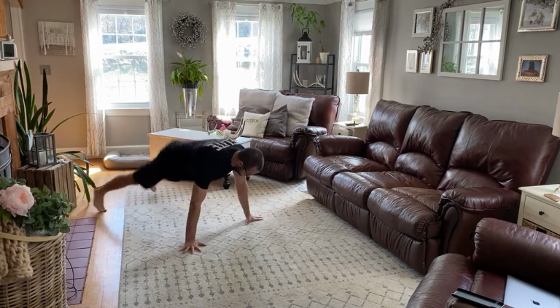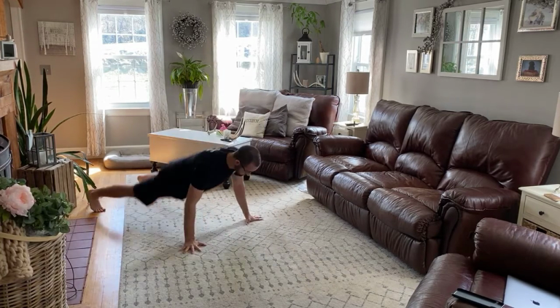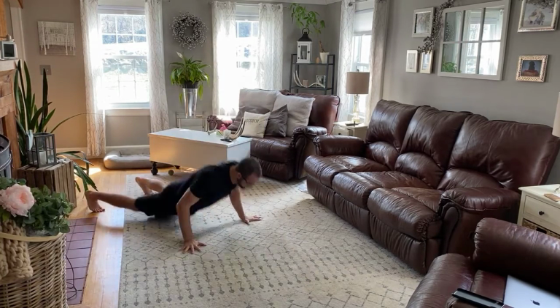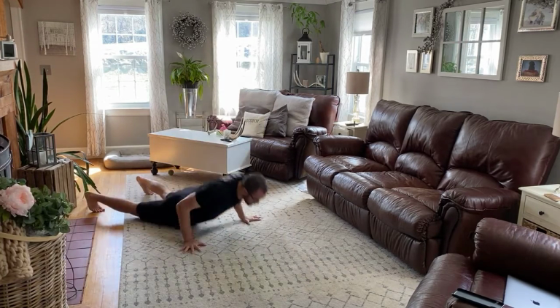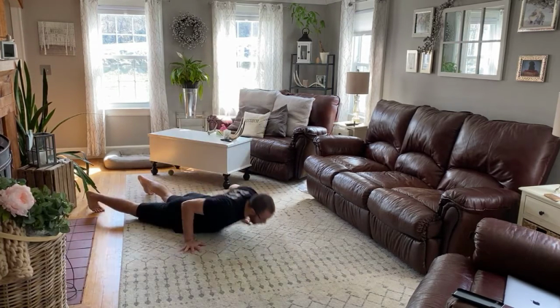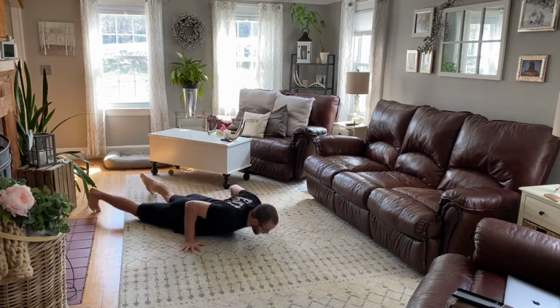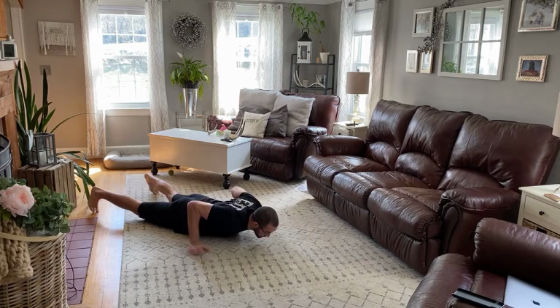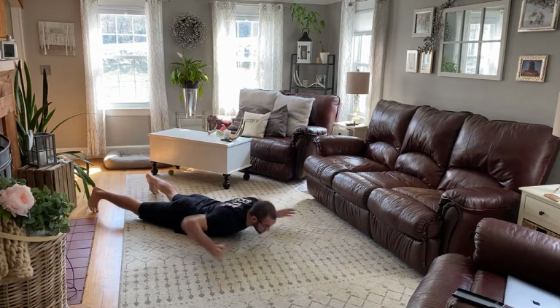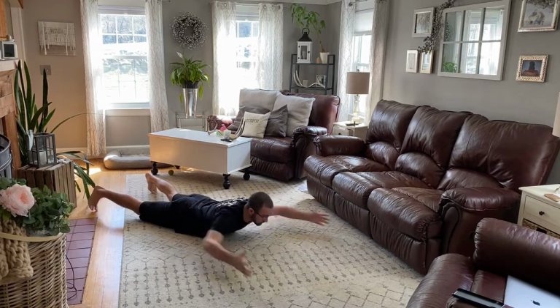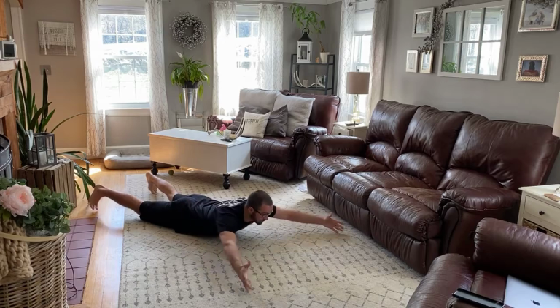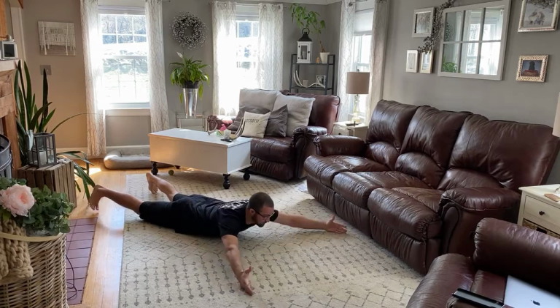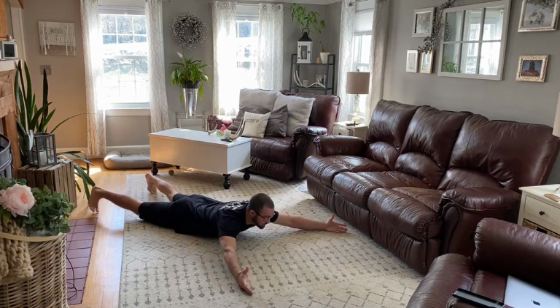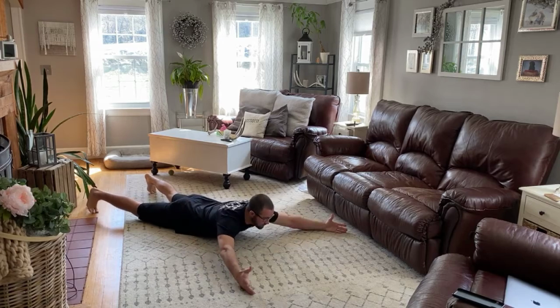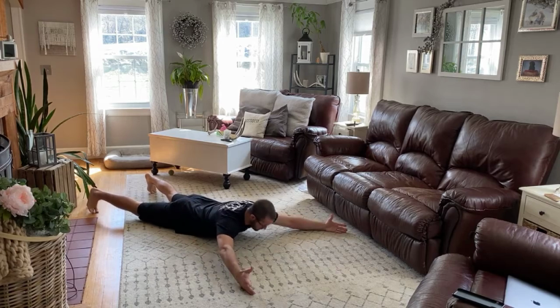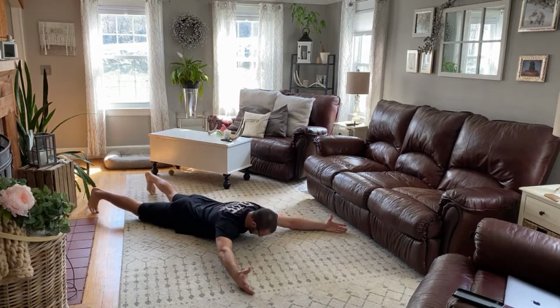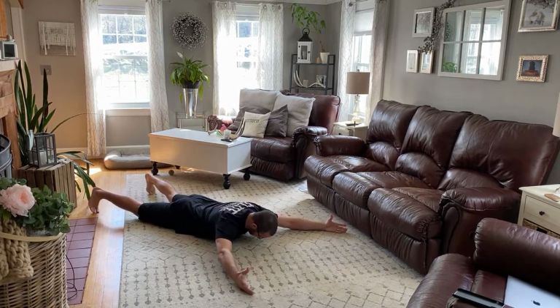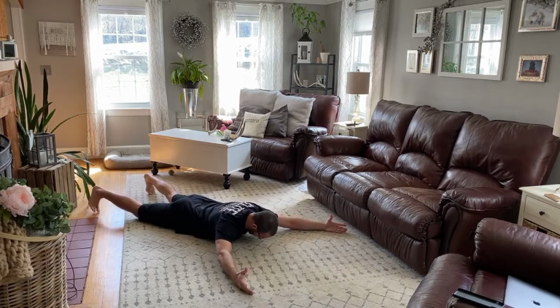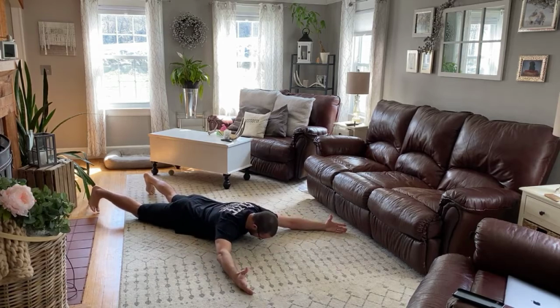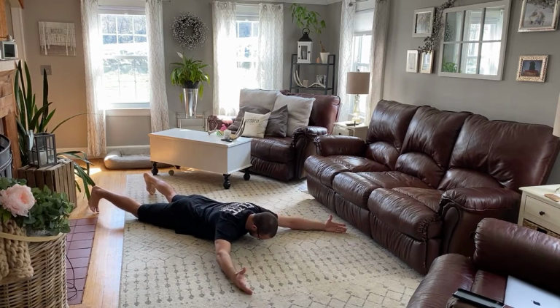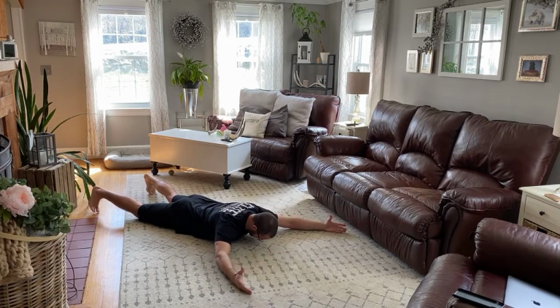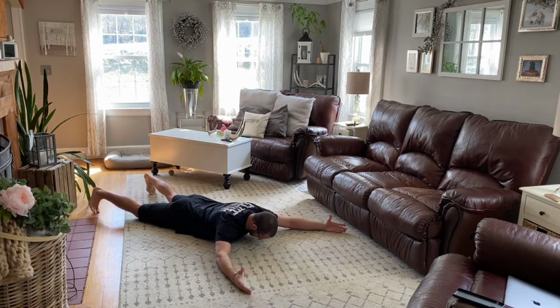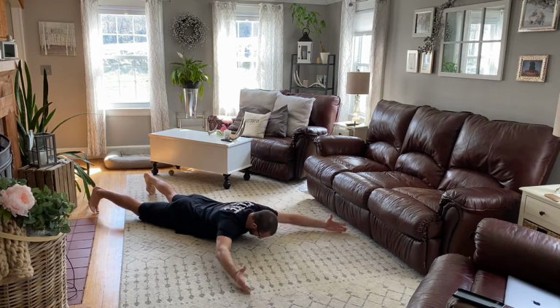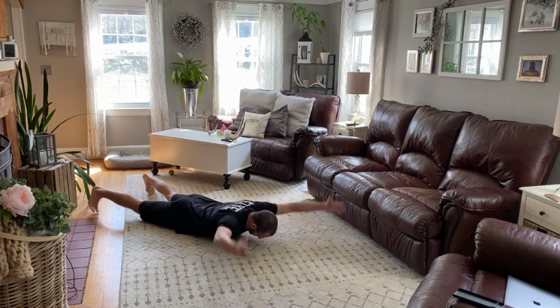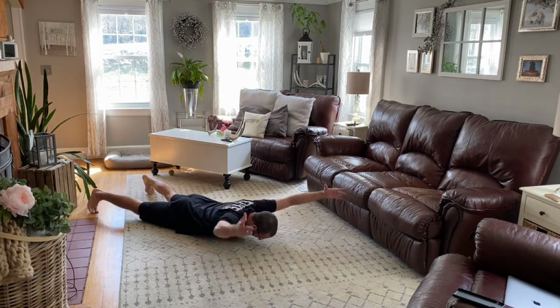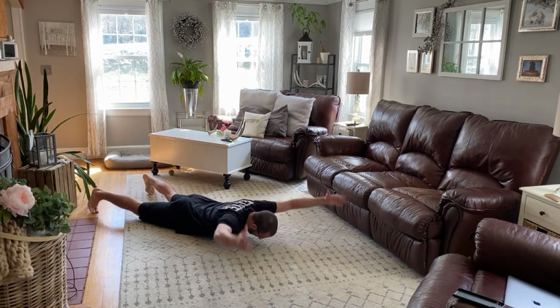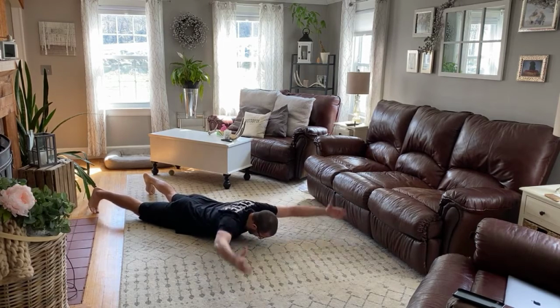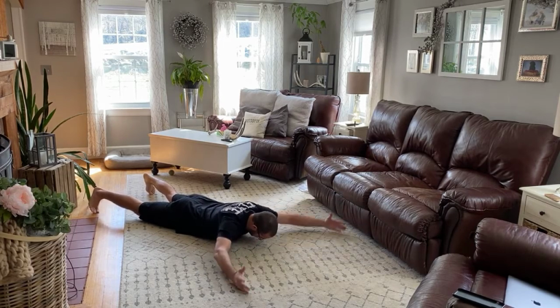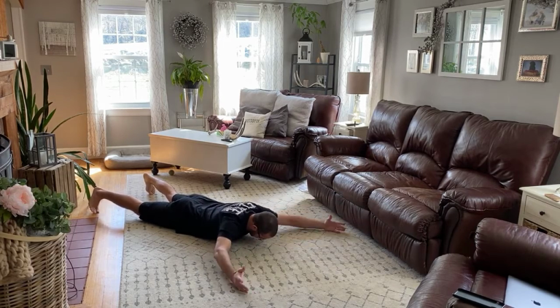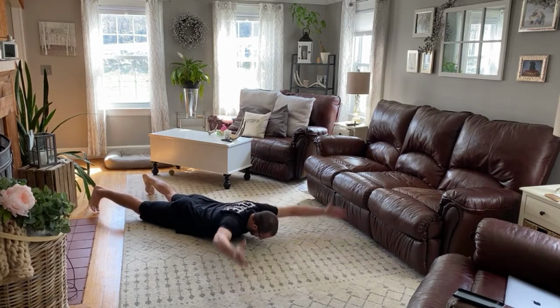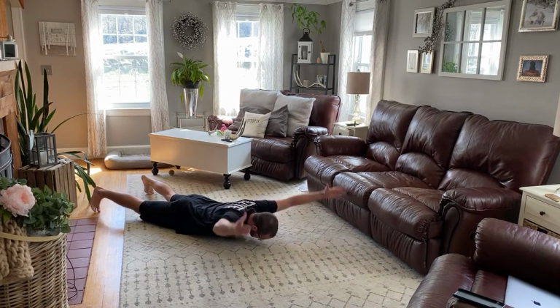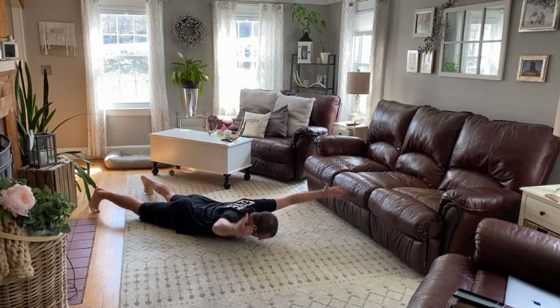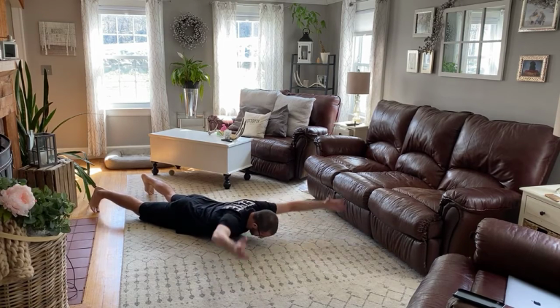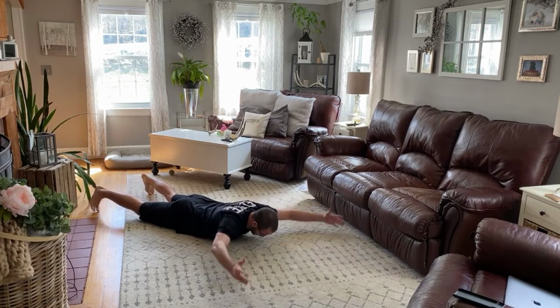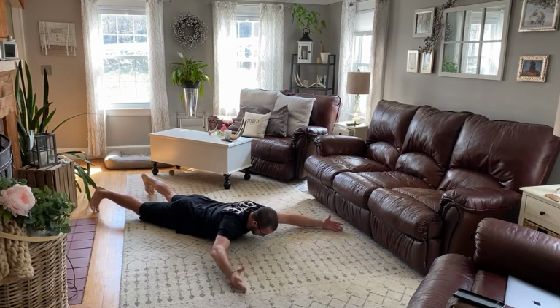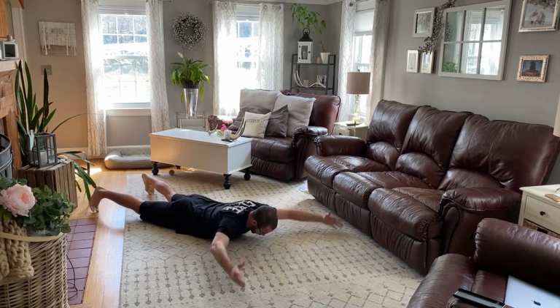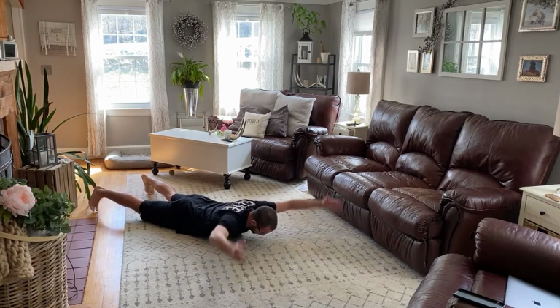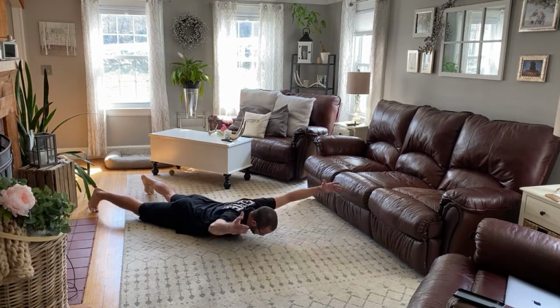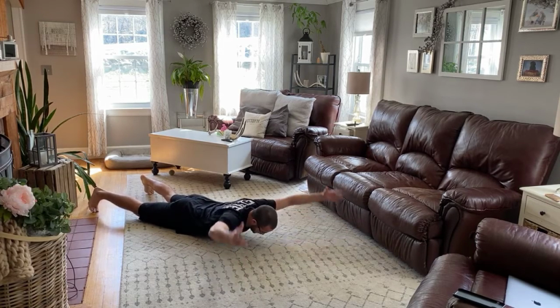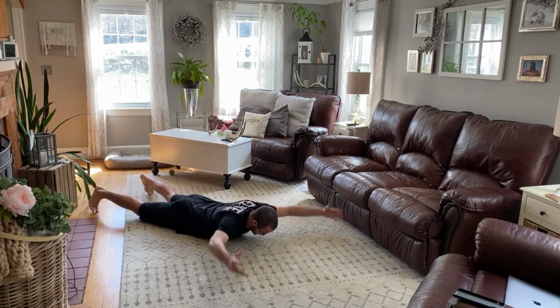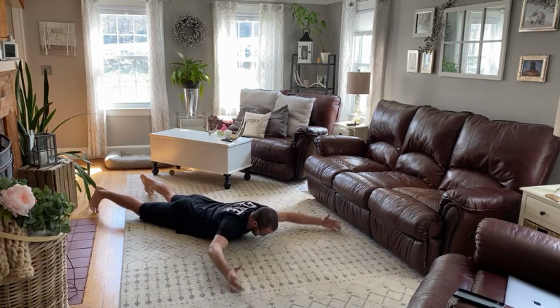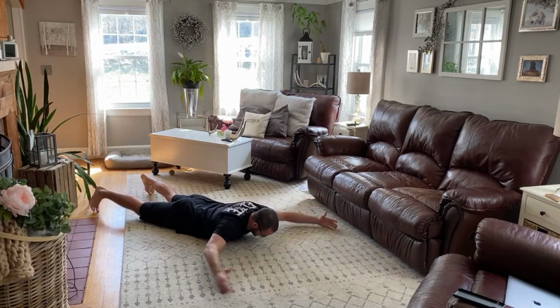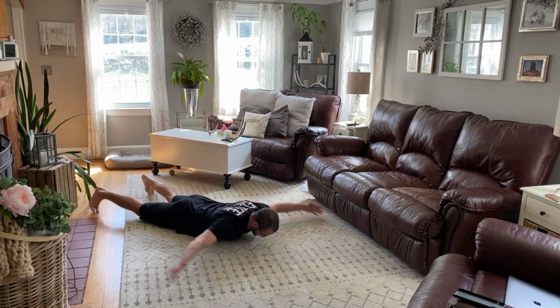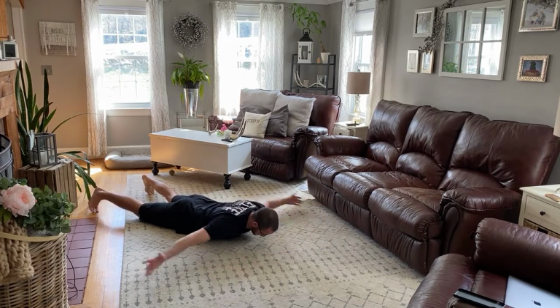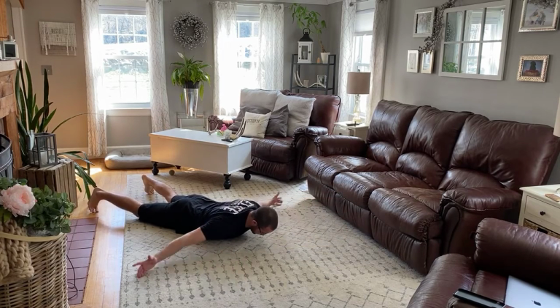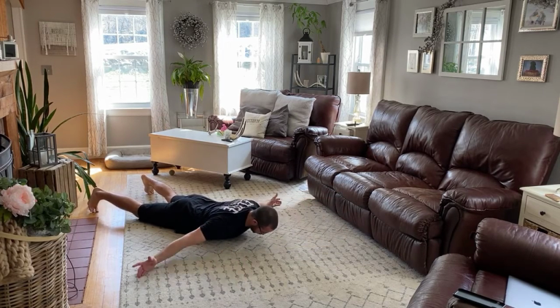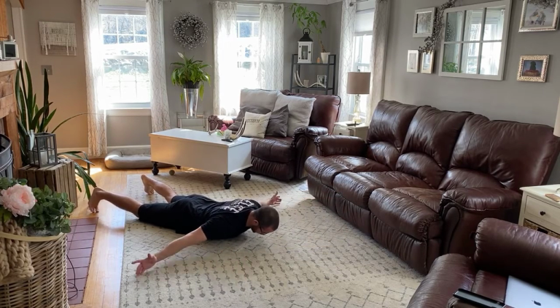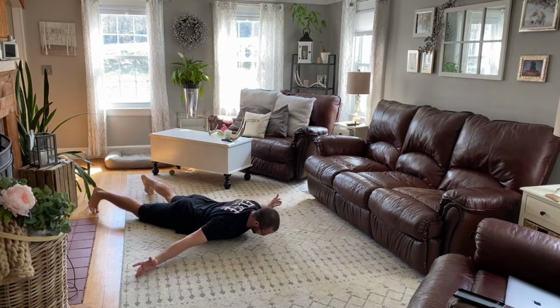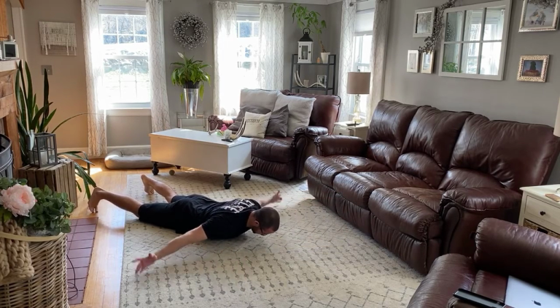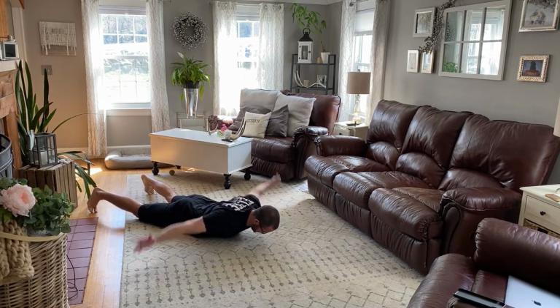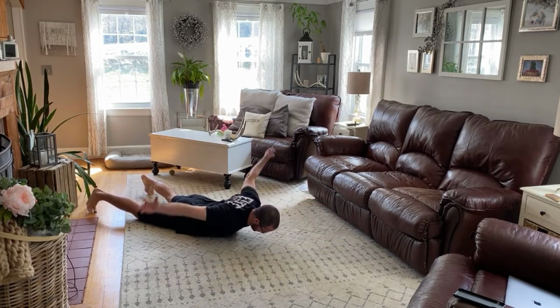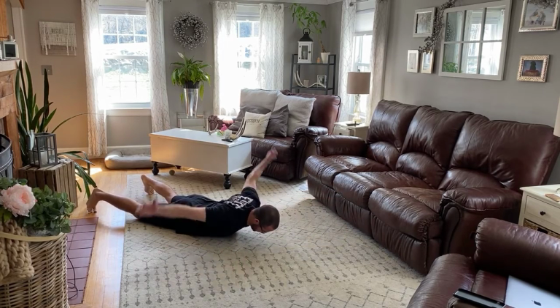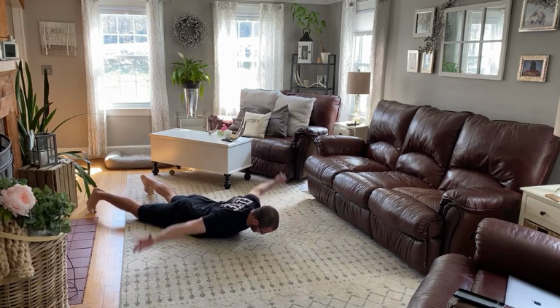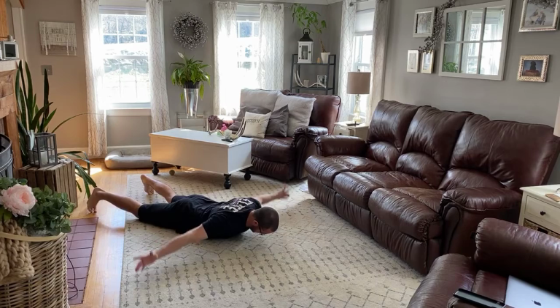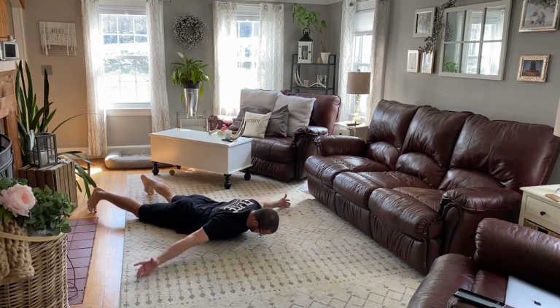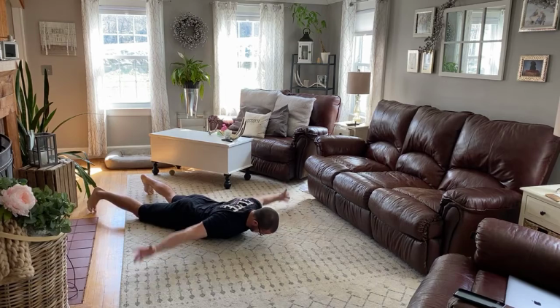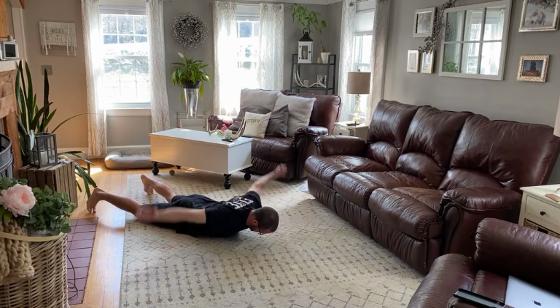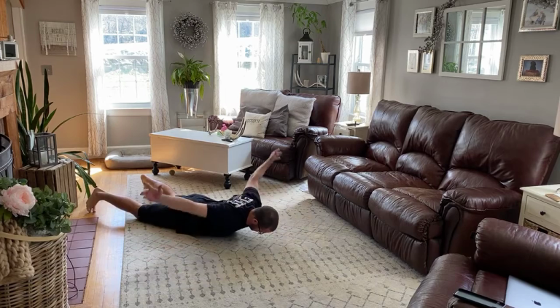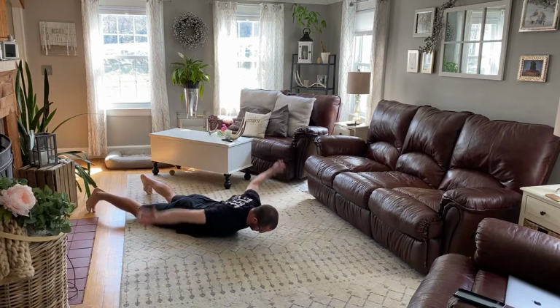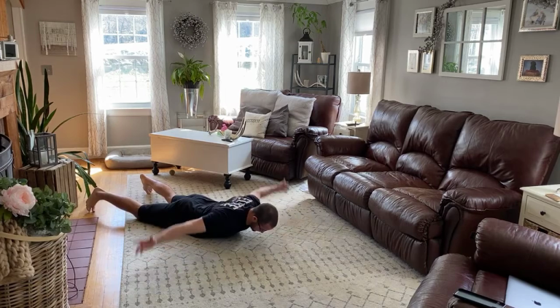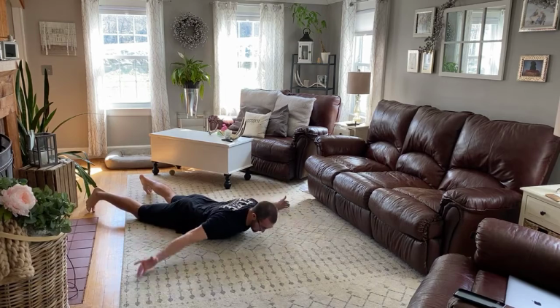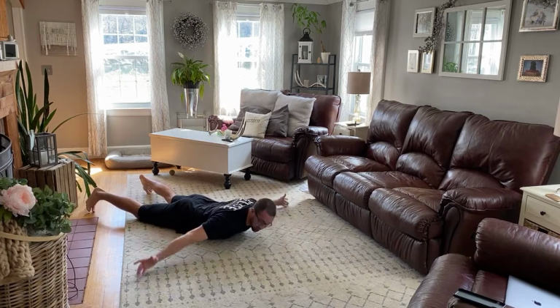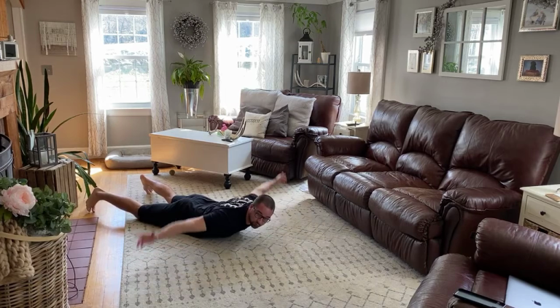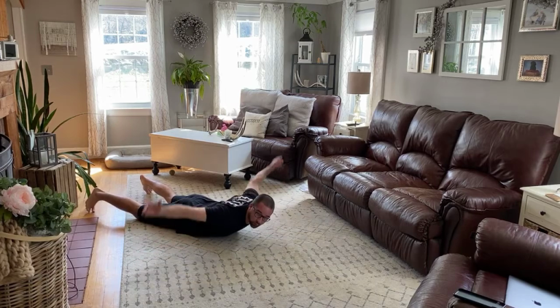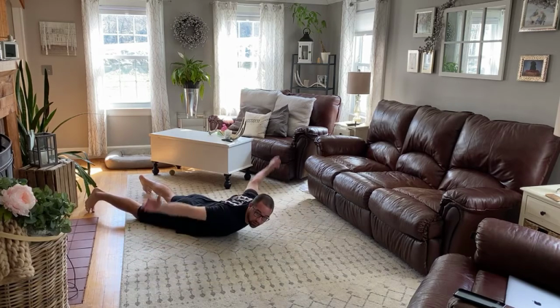So on our stomach, big wide position, we're going to go up and down just with our arms for 15, and then we're going to go T's, 15 as well.